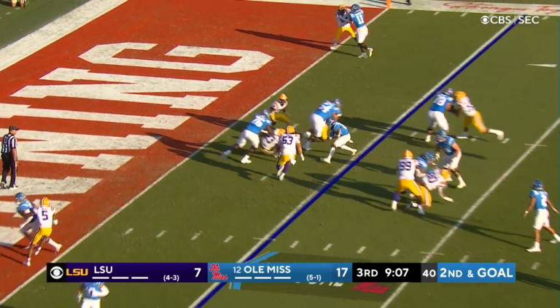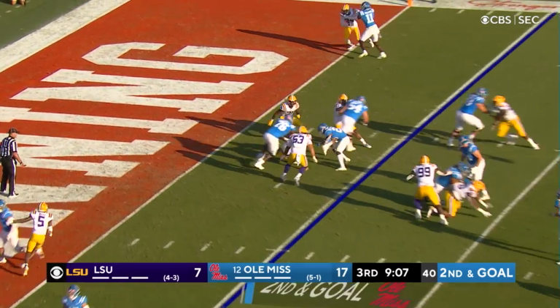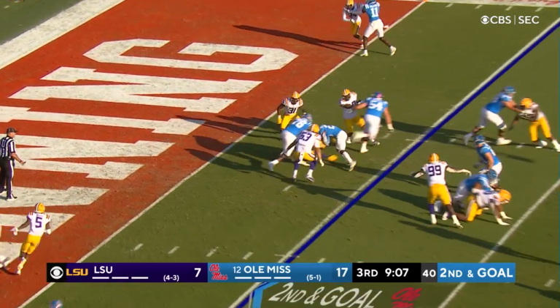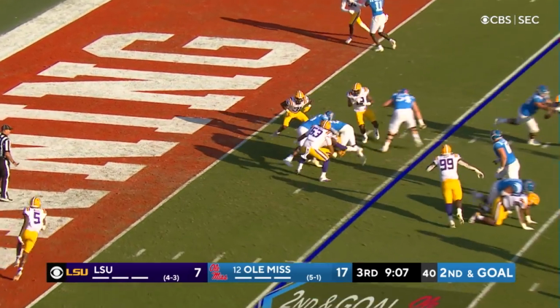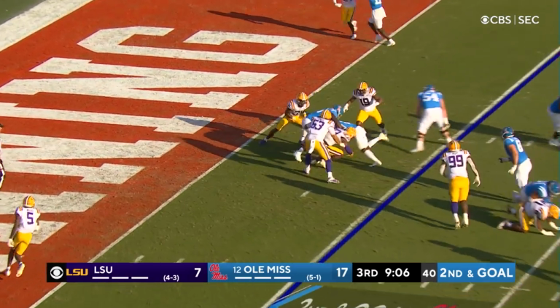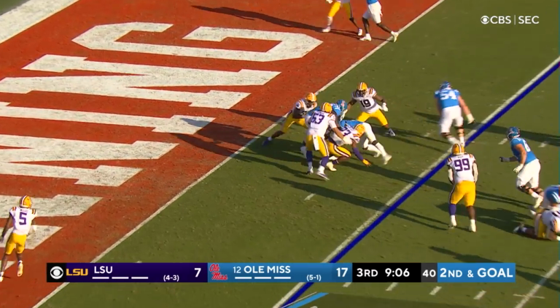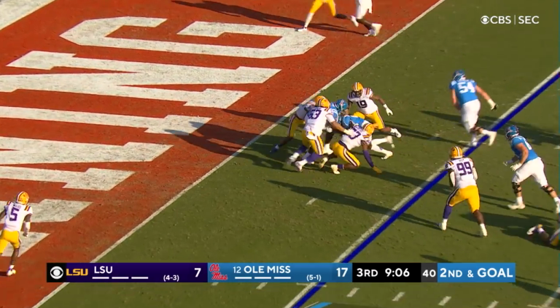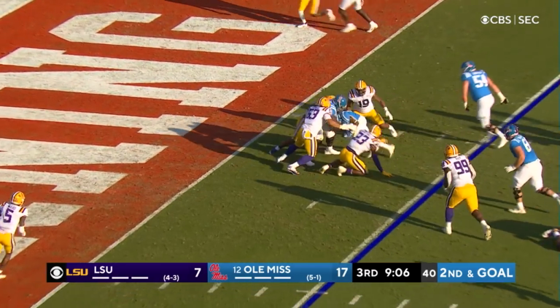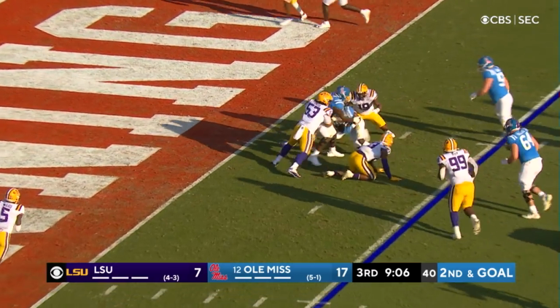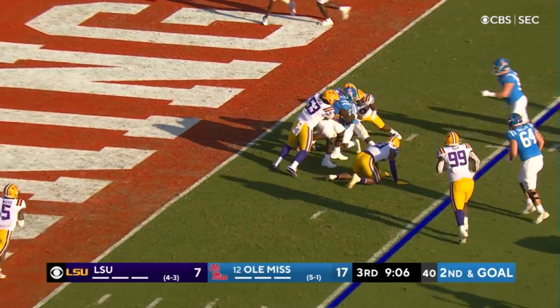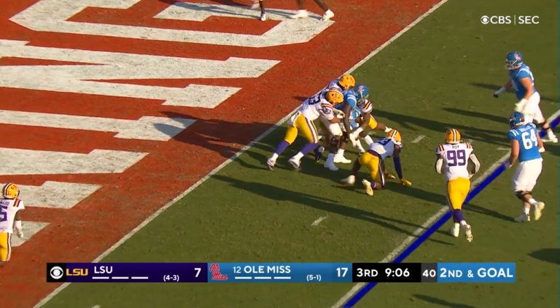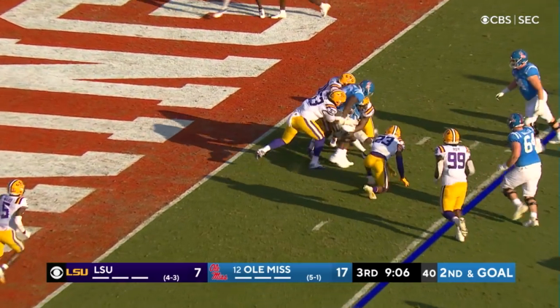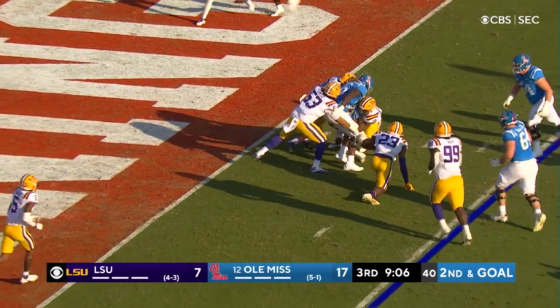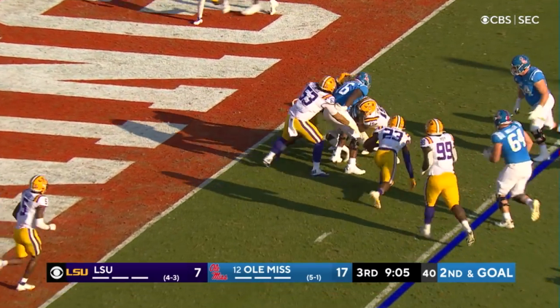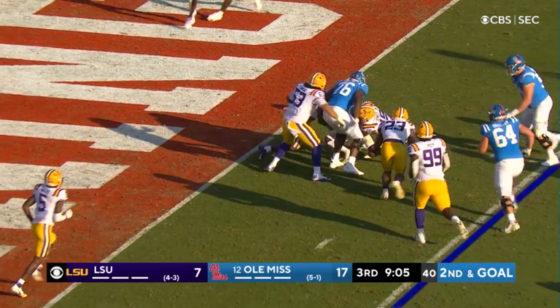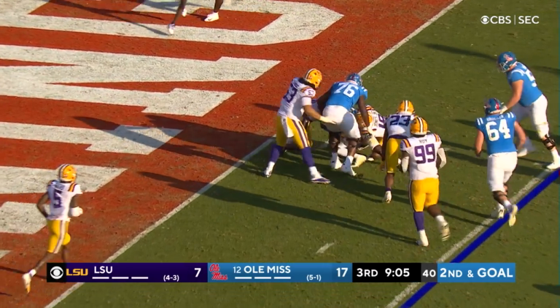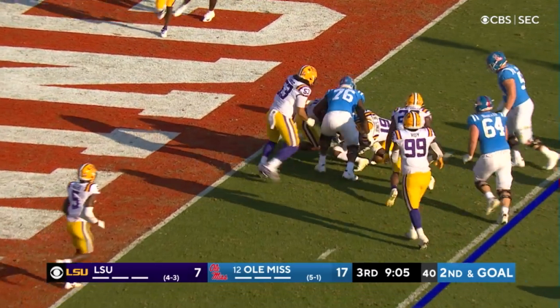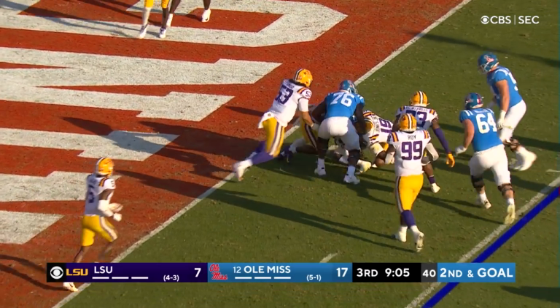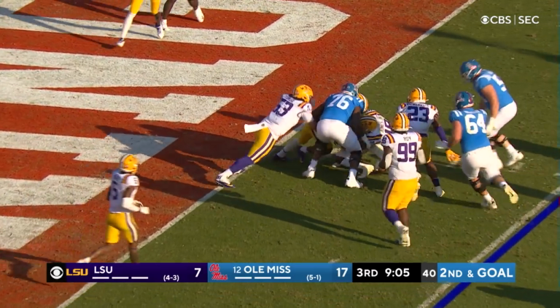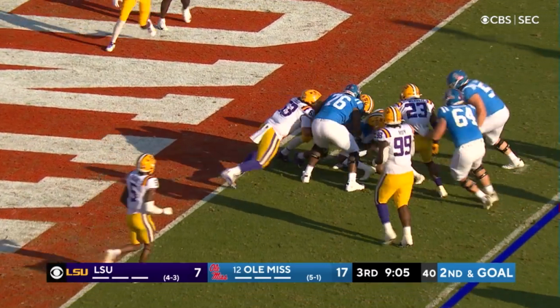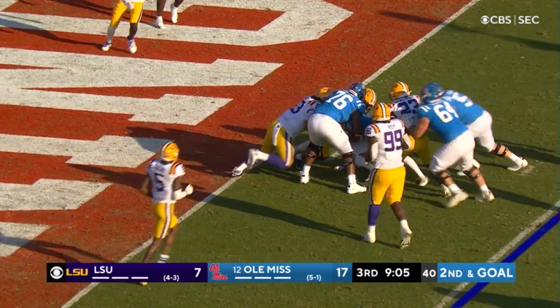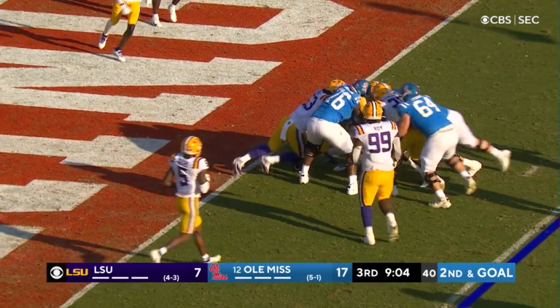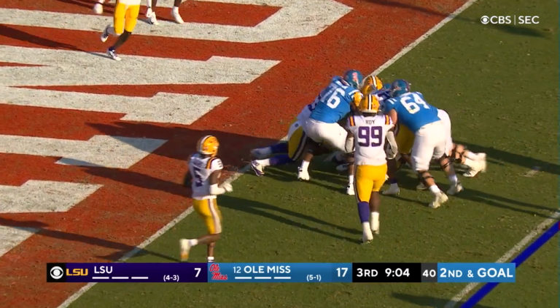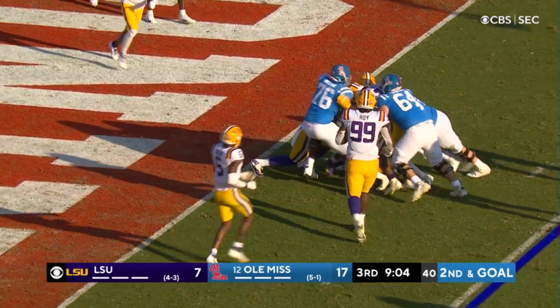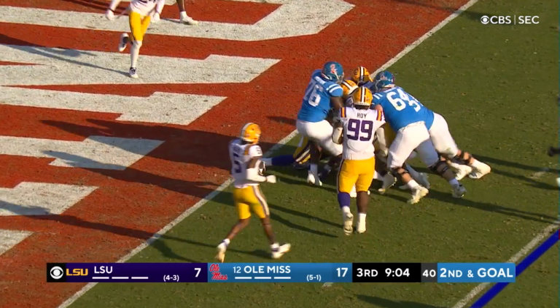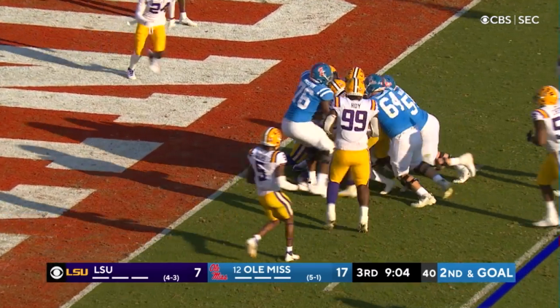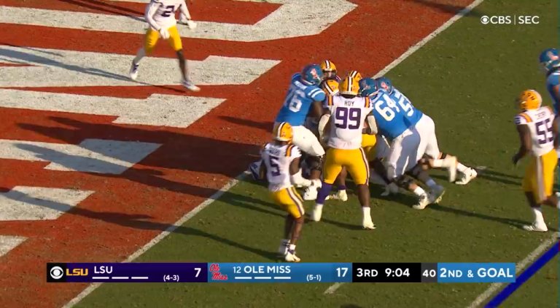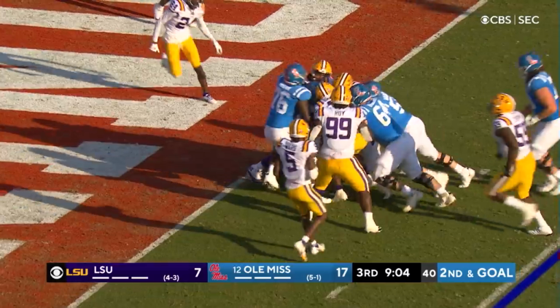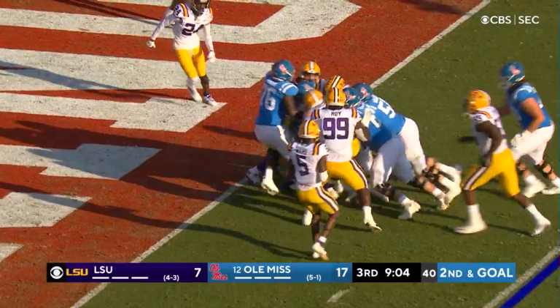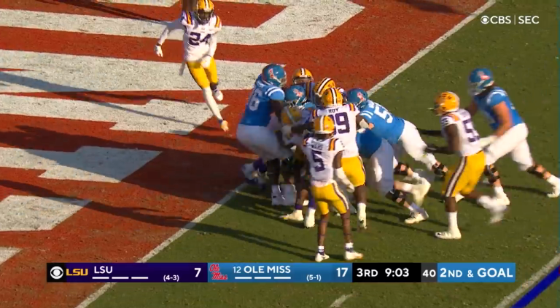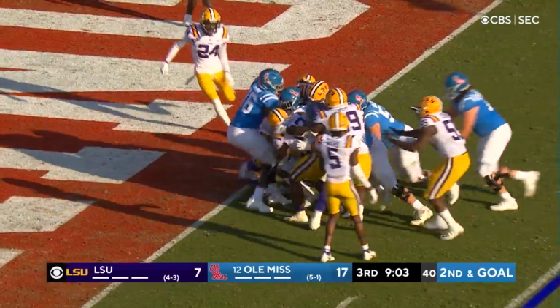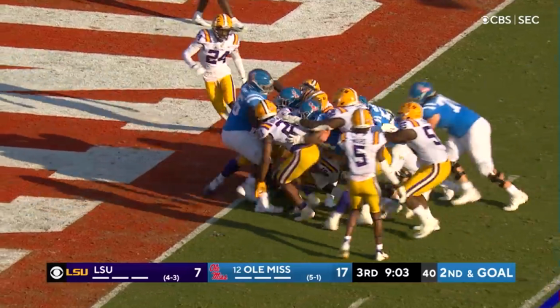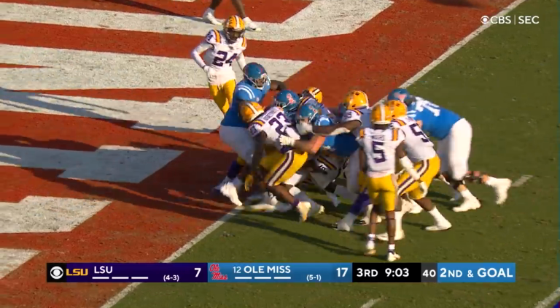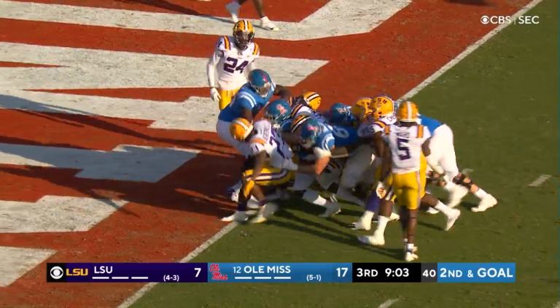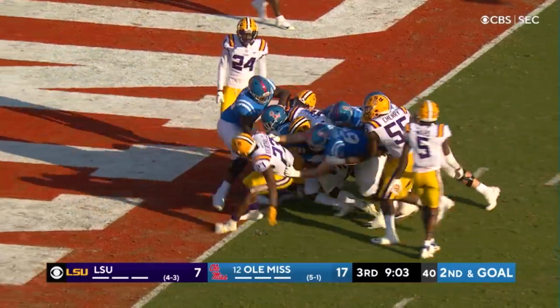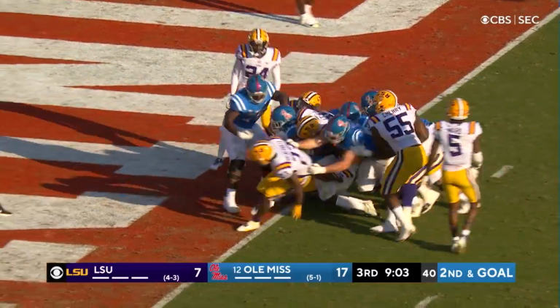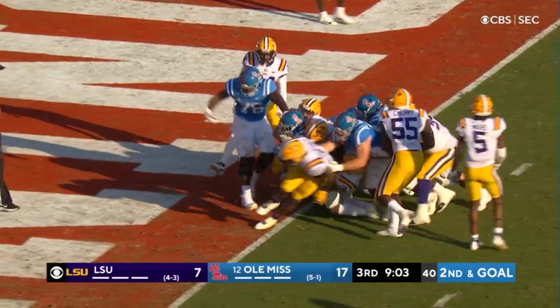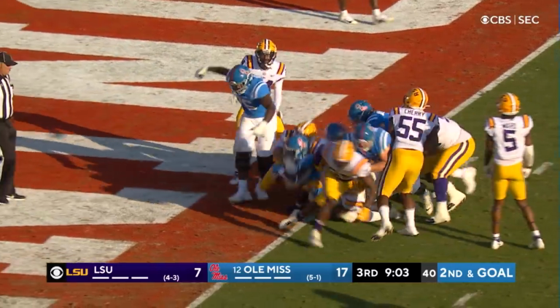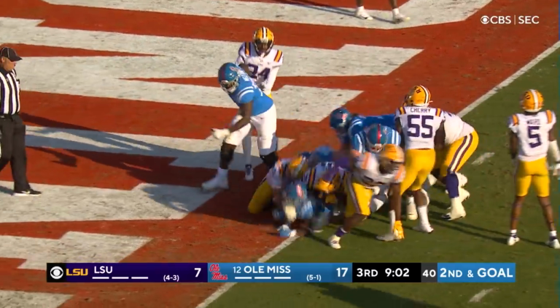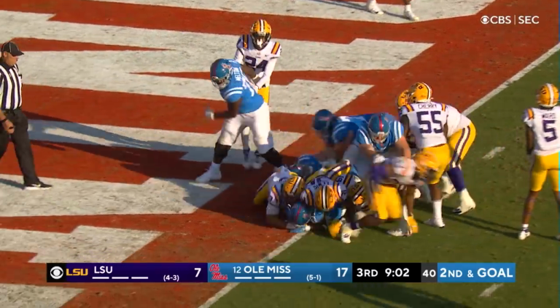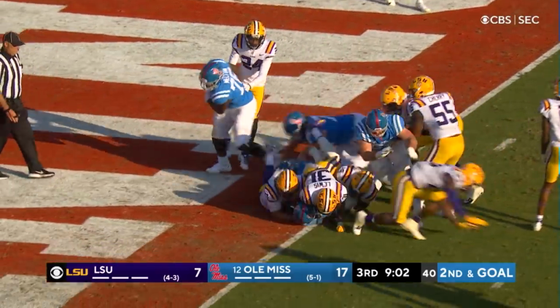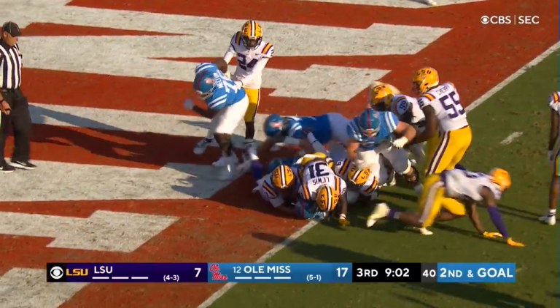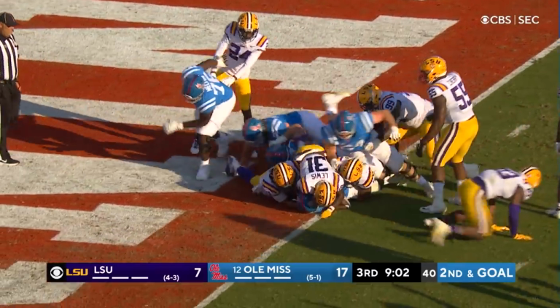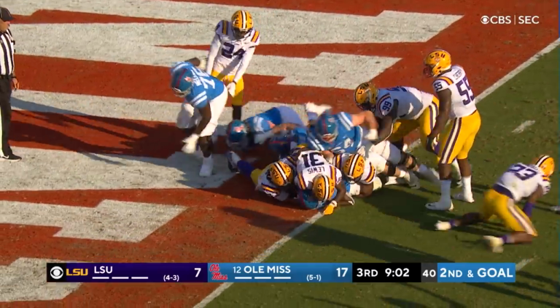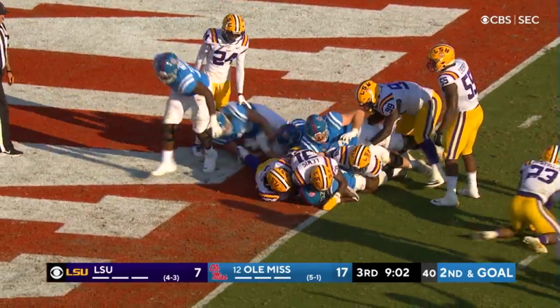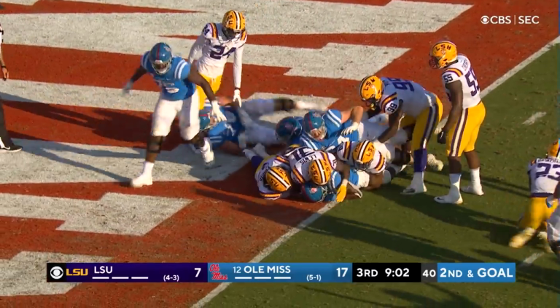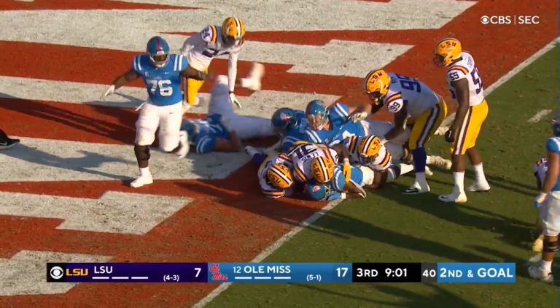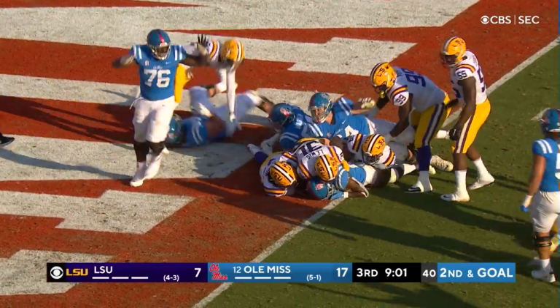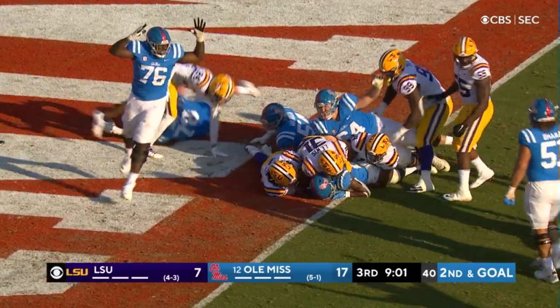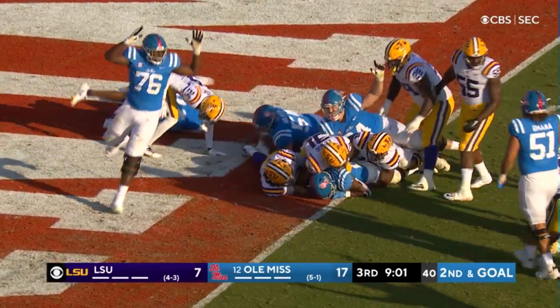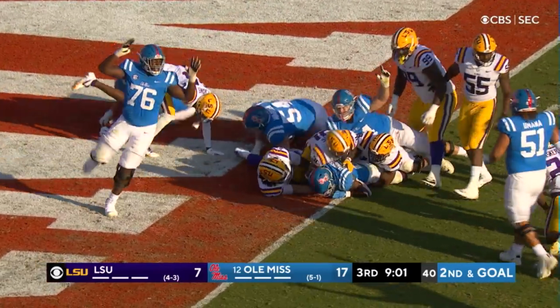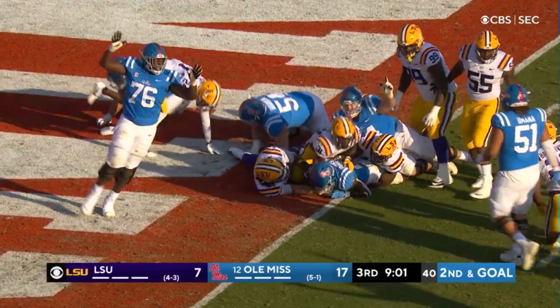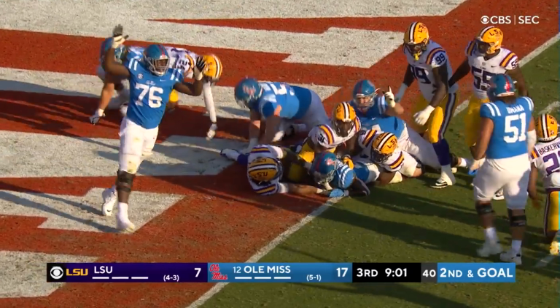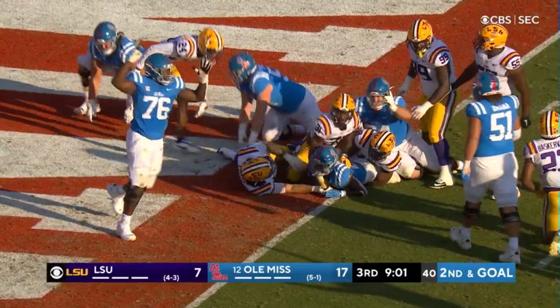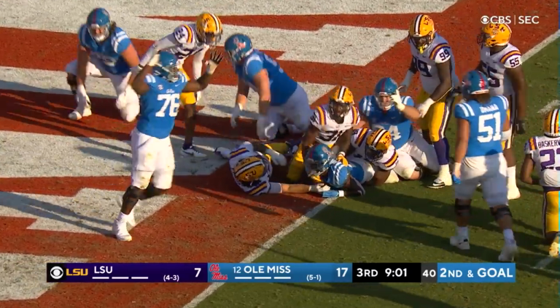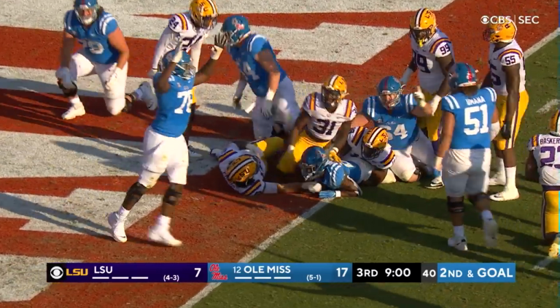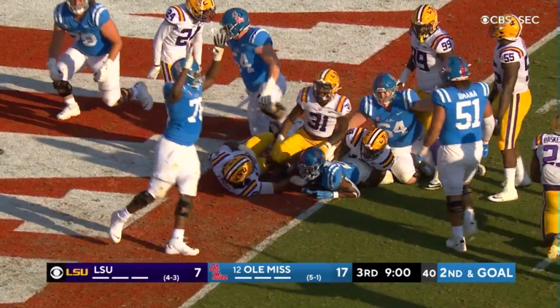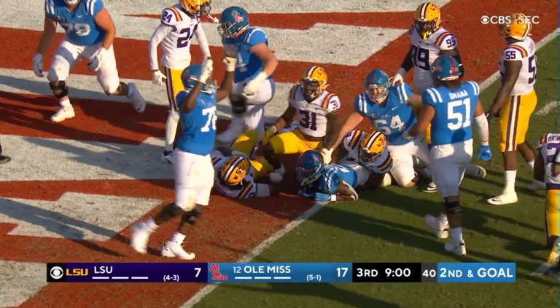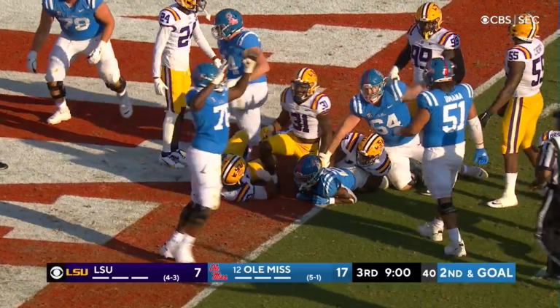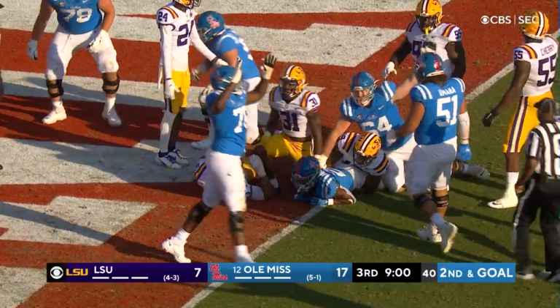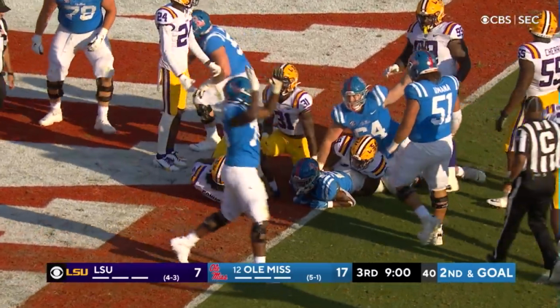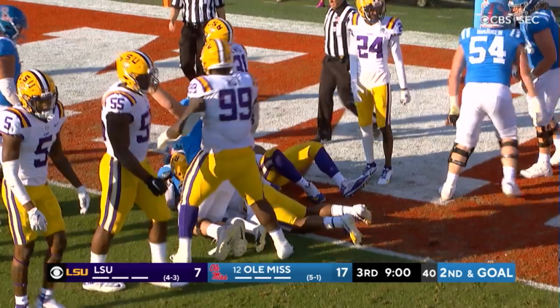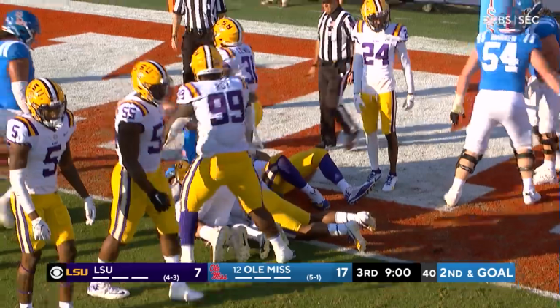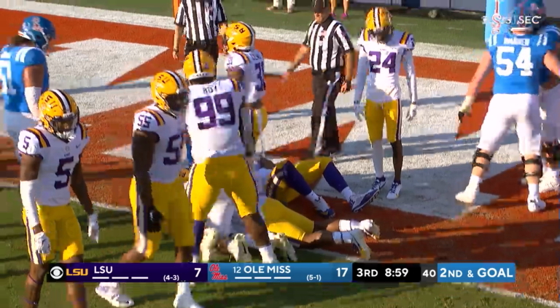Parrish — still driving, still going. It's a touchdown.